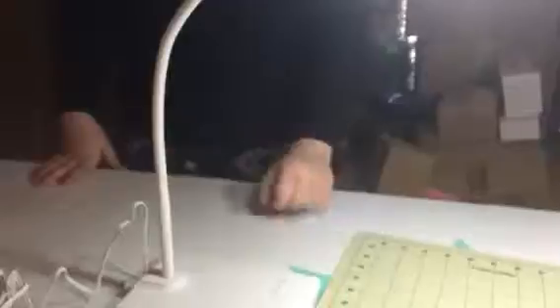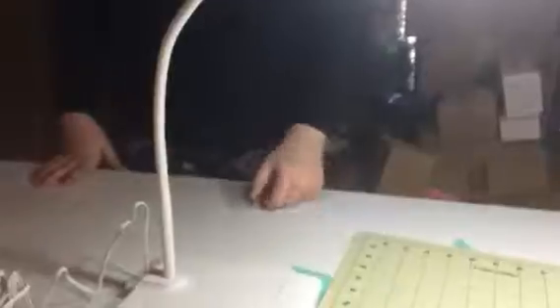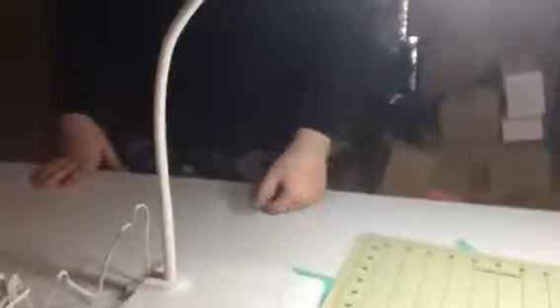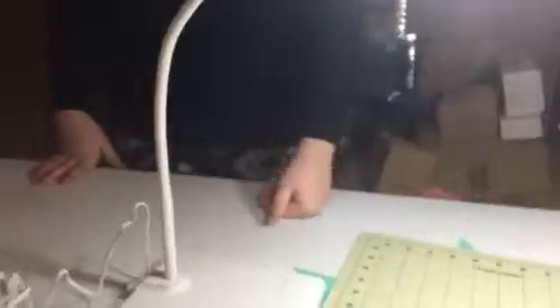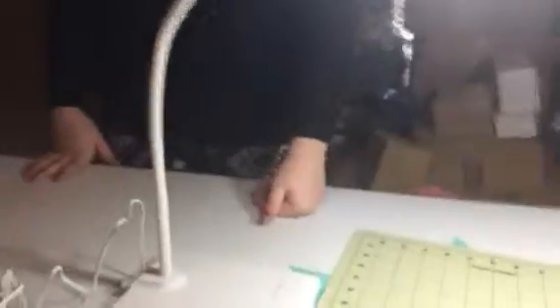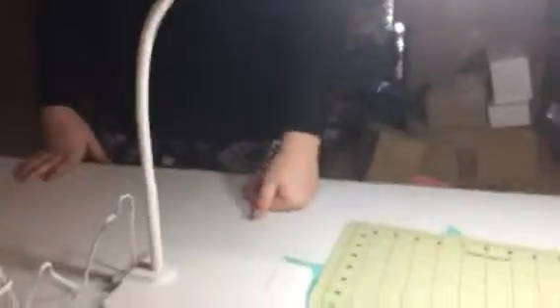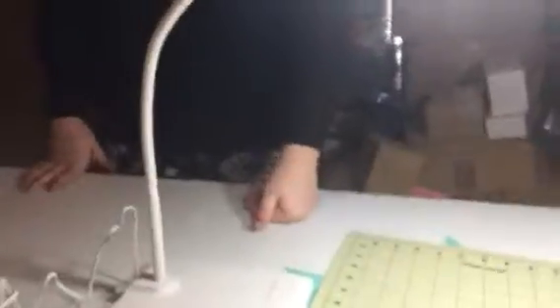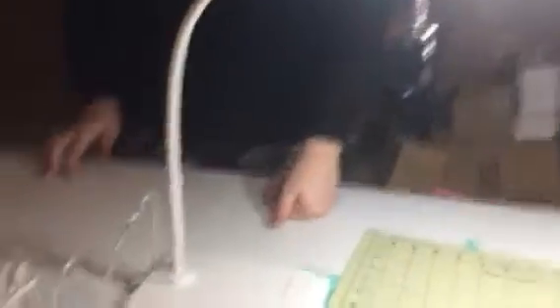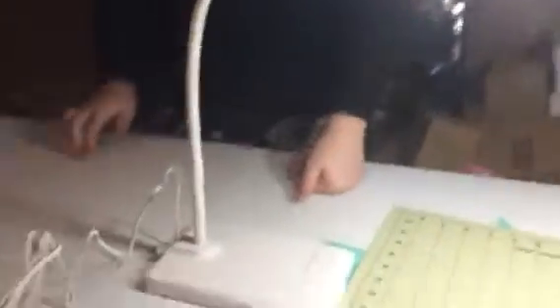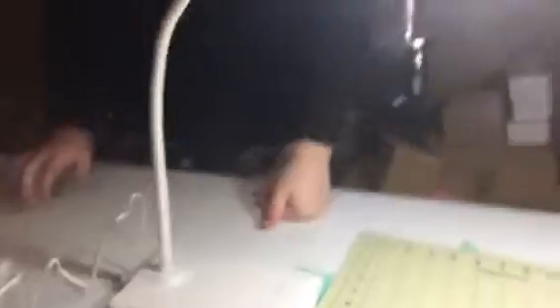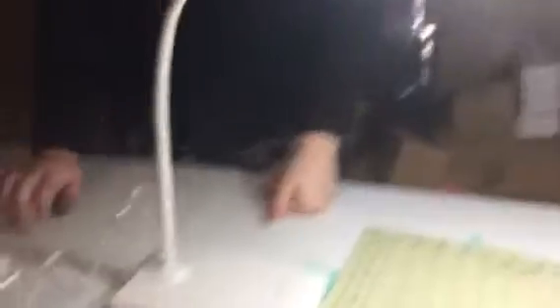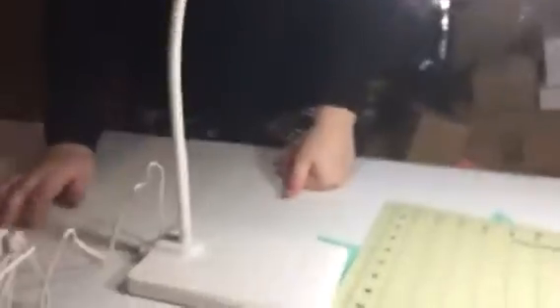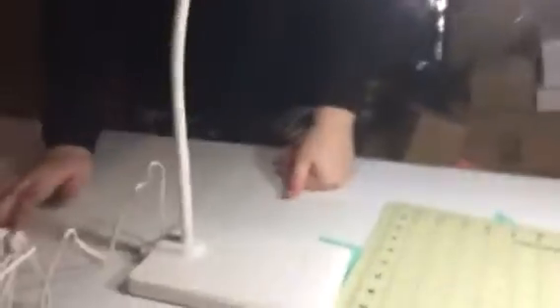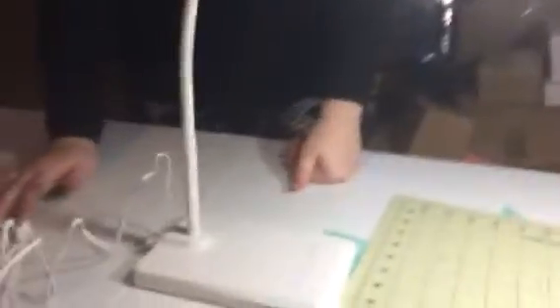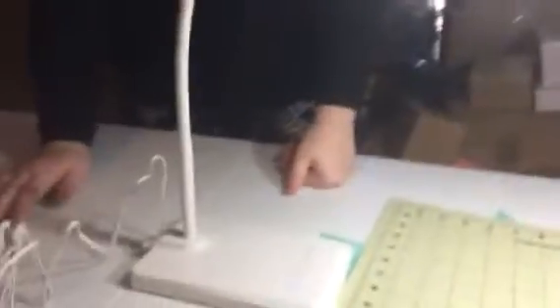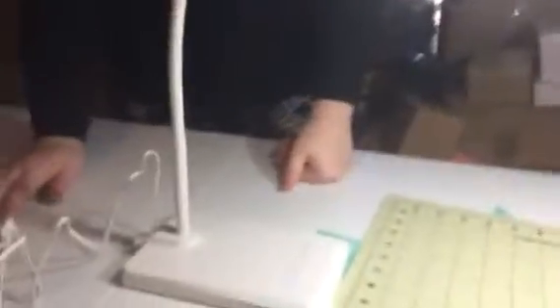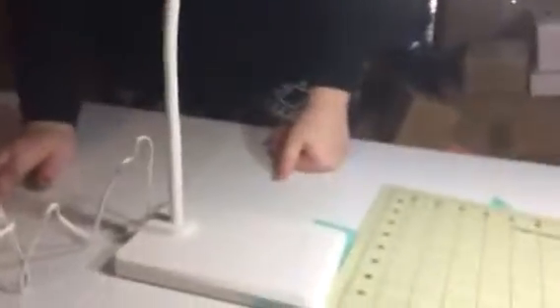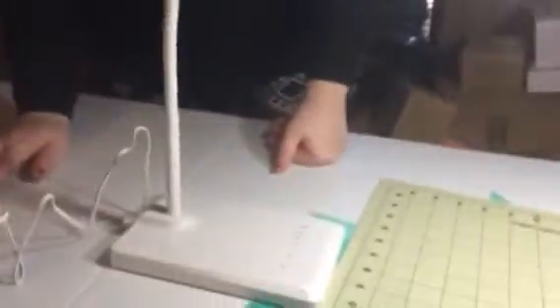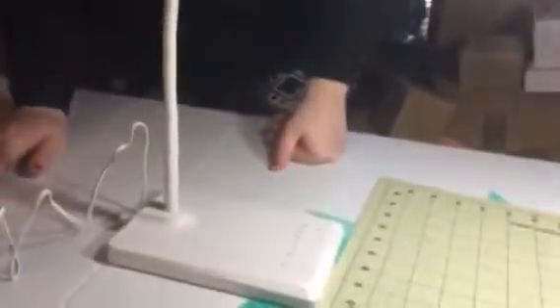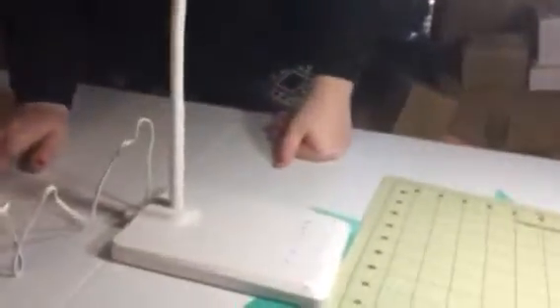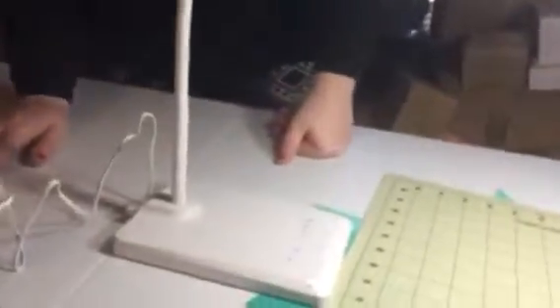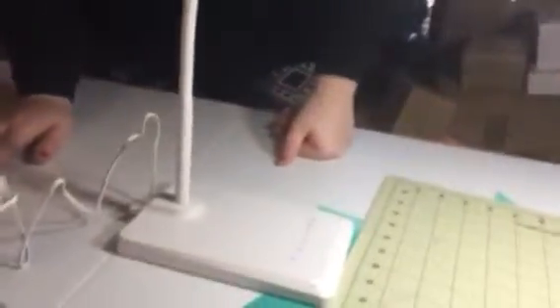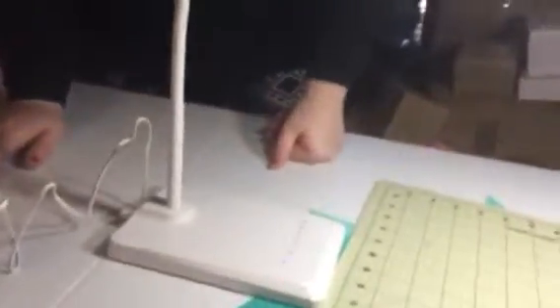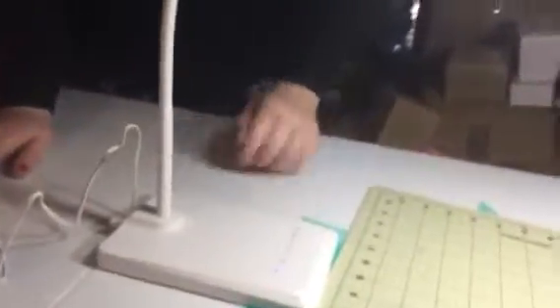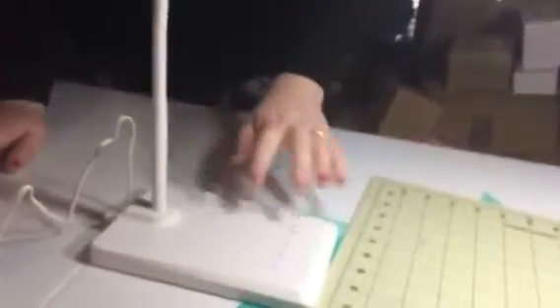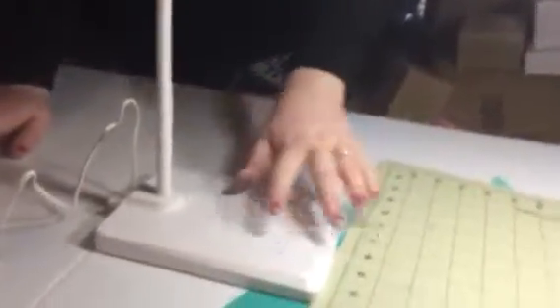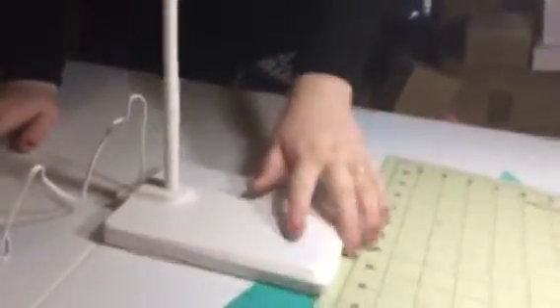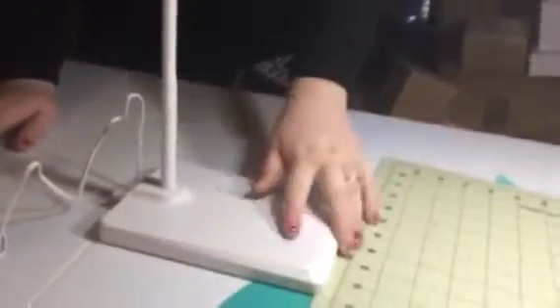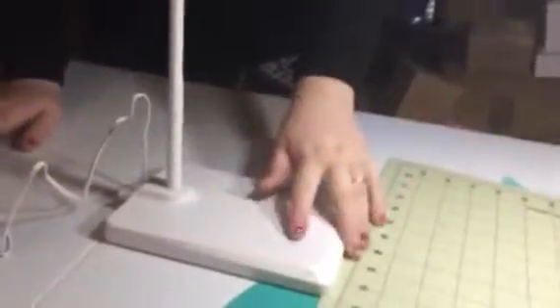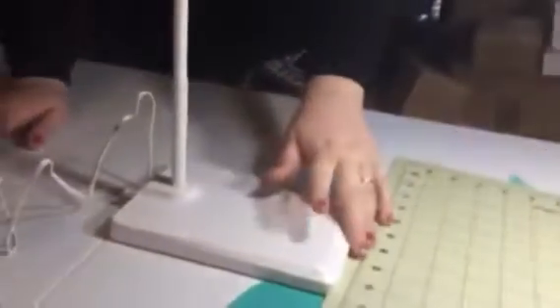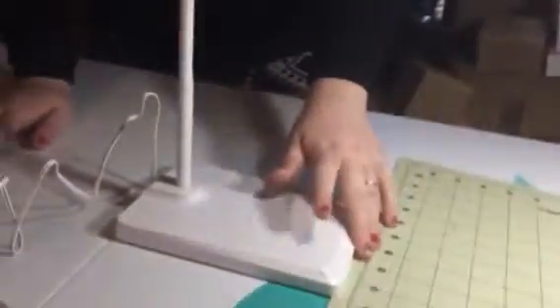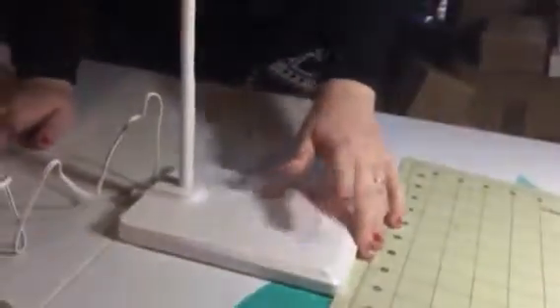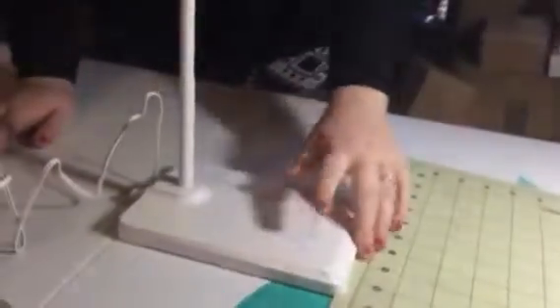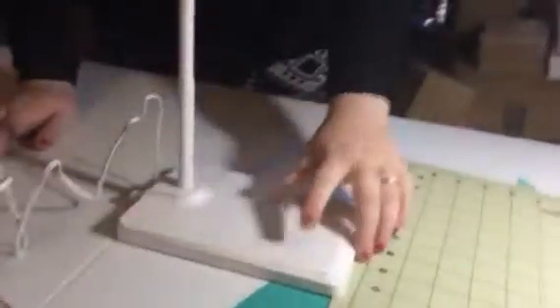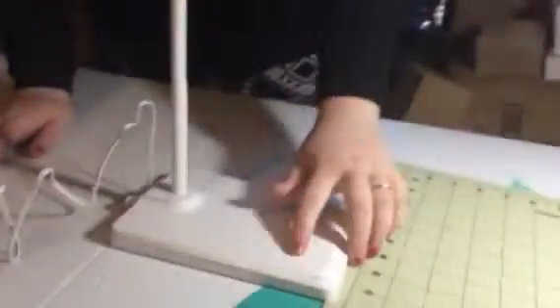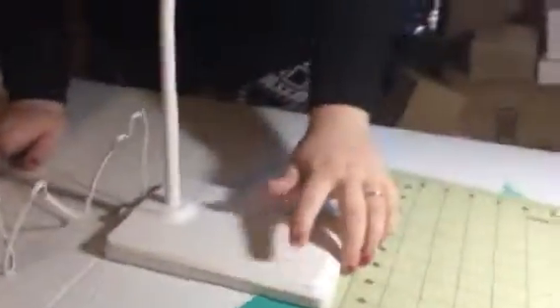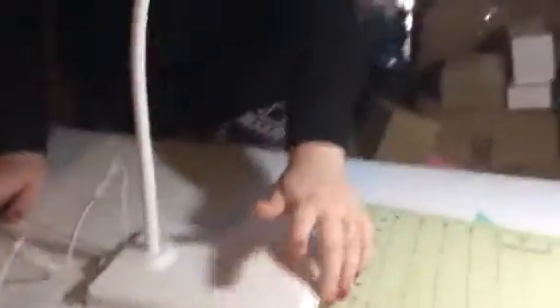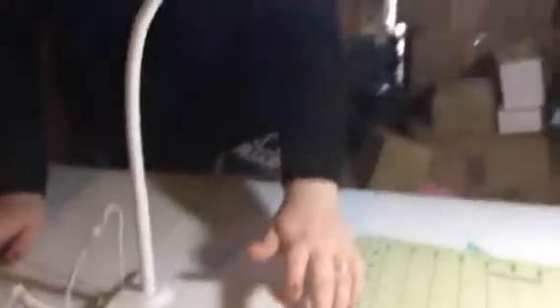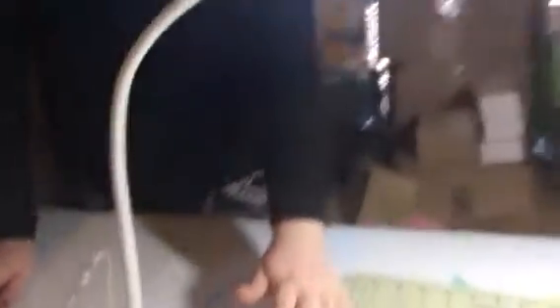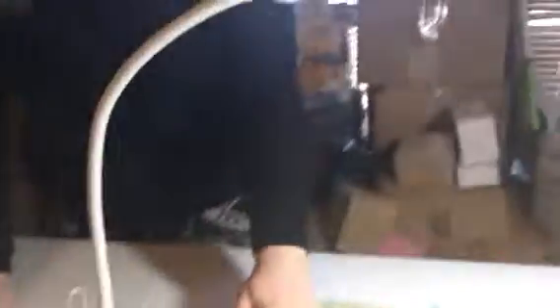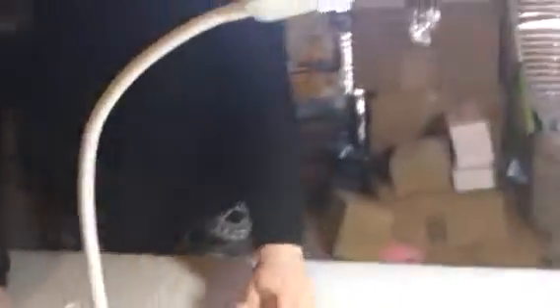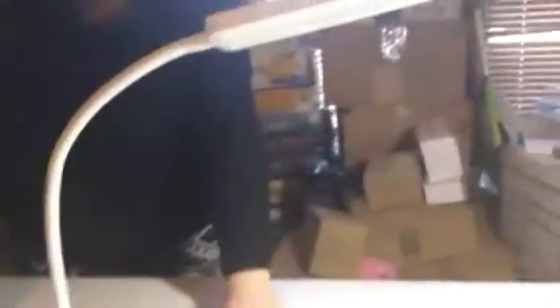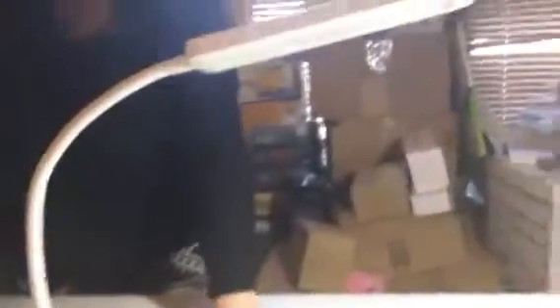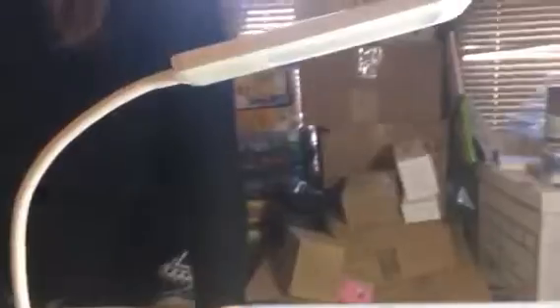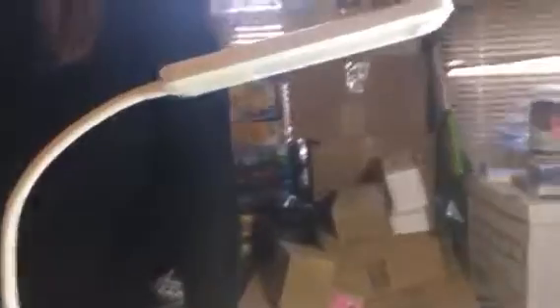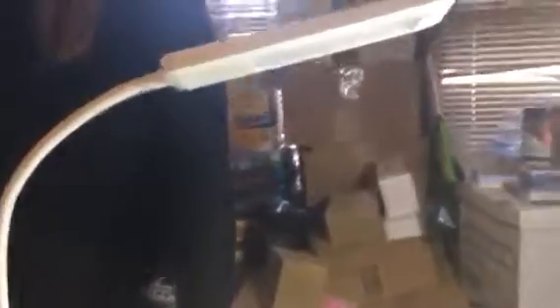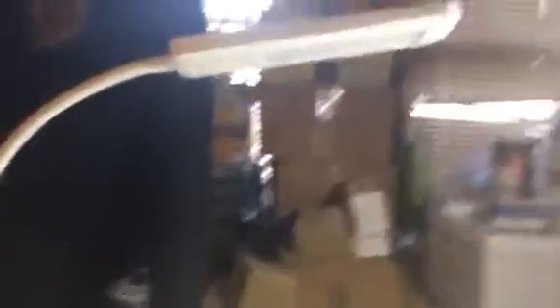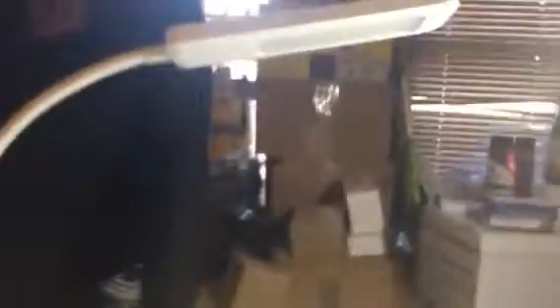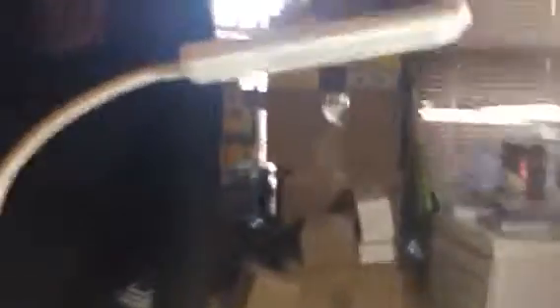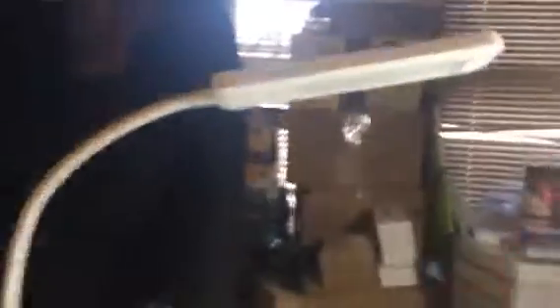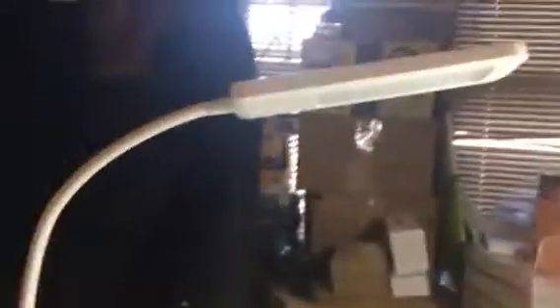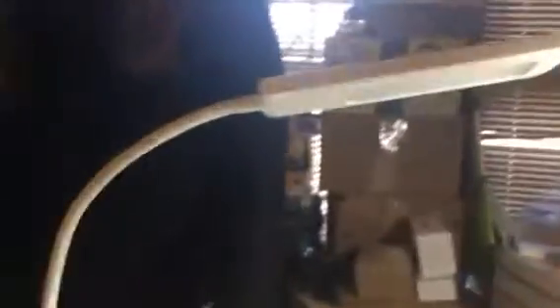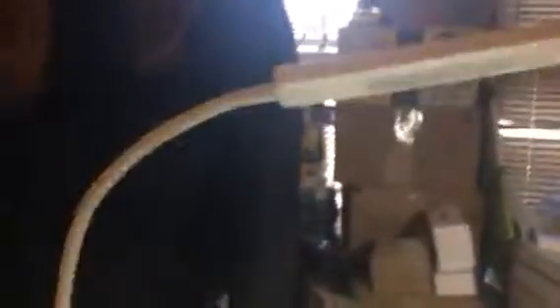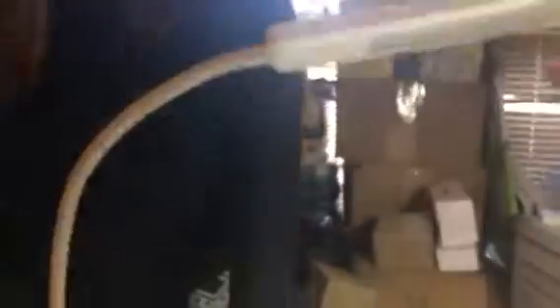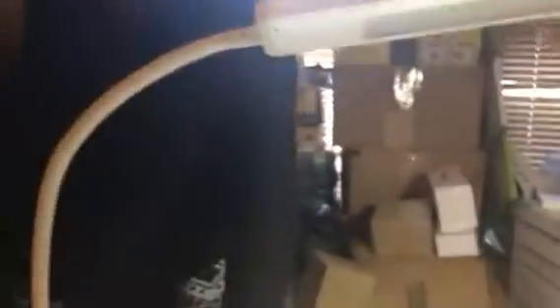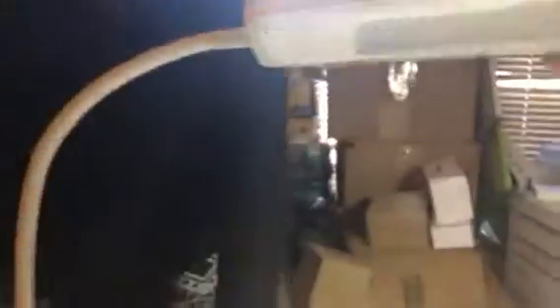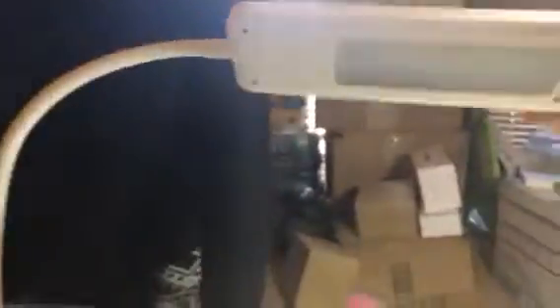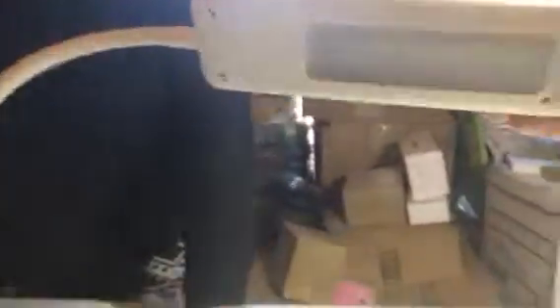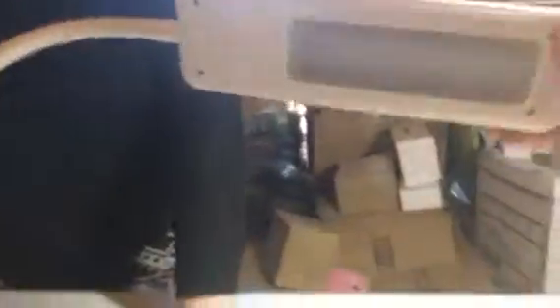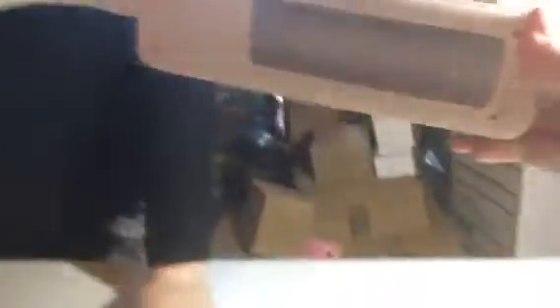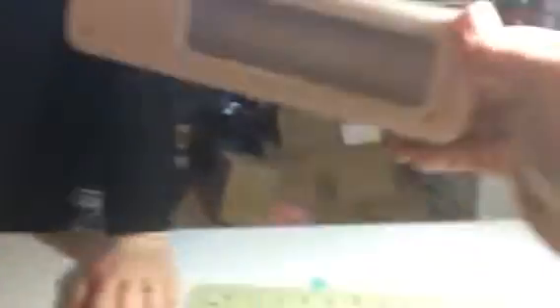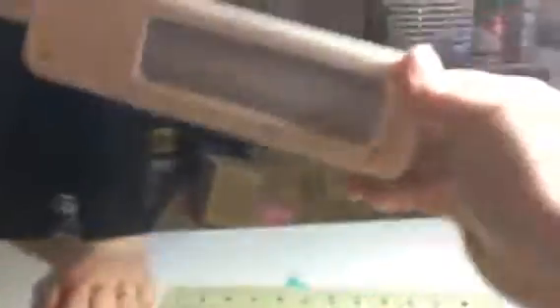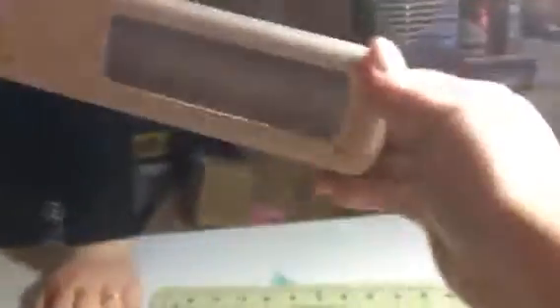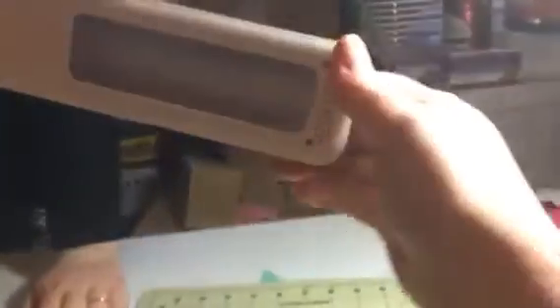Hey everybody, this is Bethany from C6deva. Today I am reviewing this great little desk lamp from Ketsum. This is a really cool little lamp.